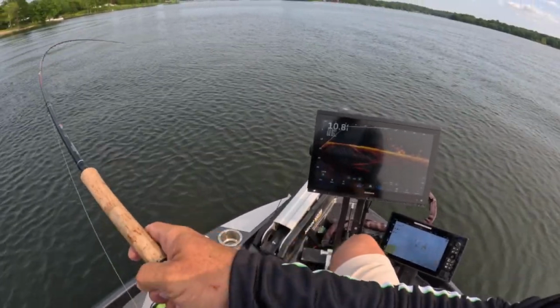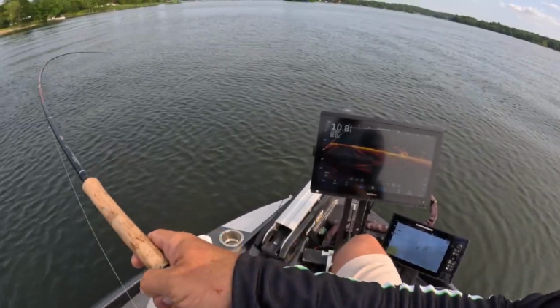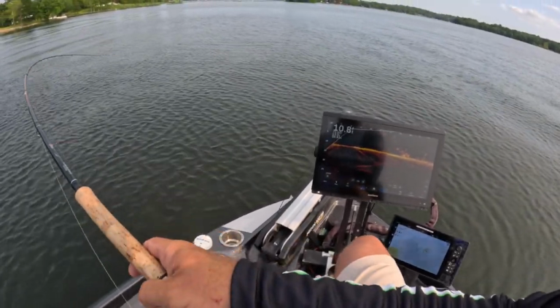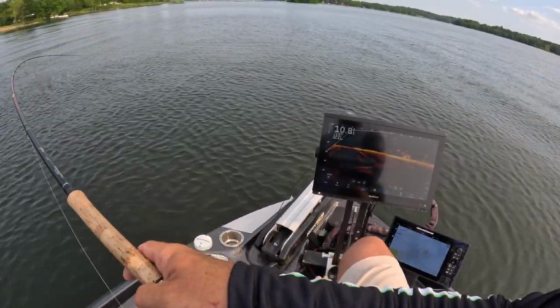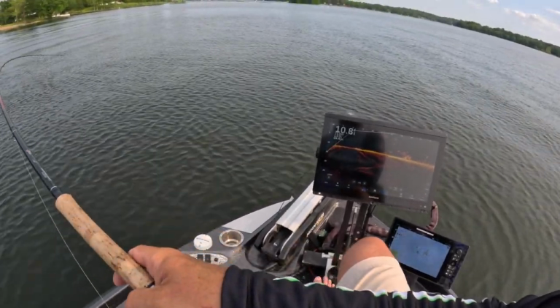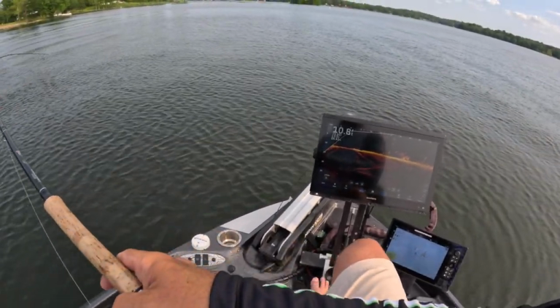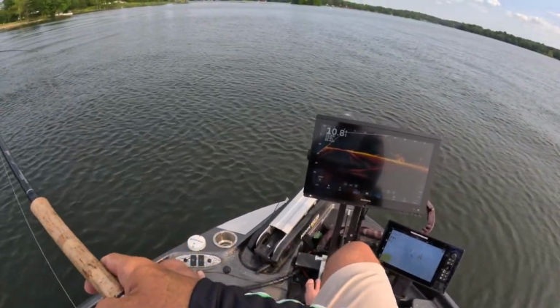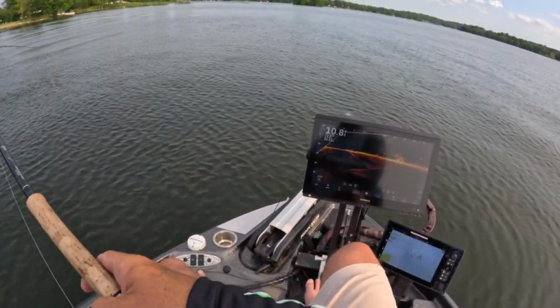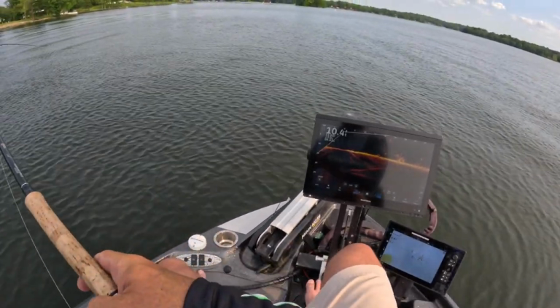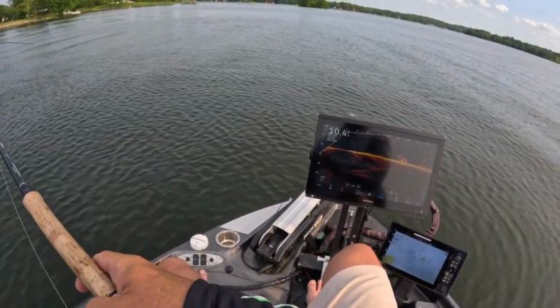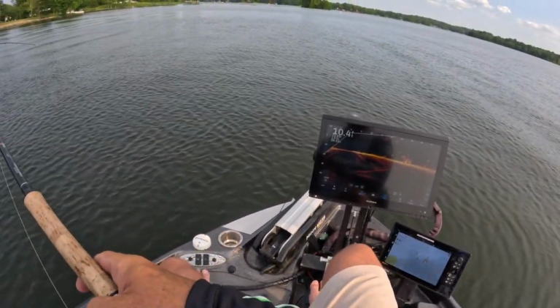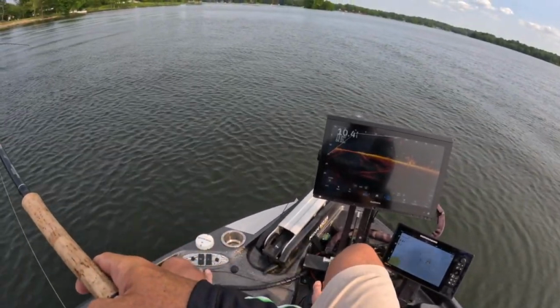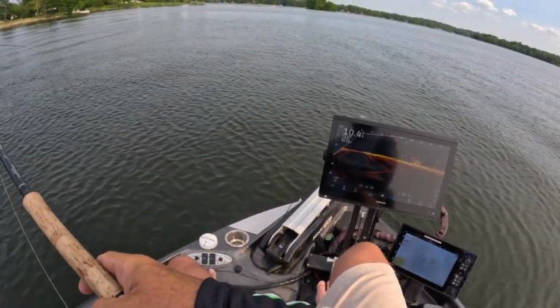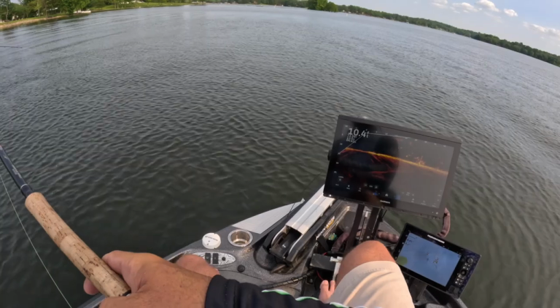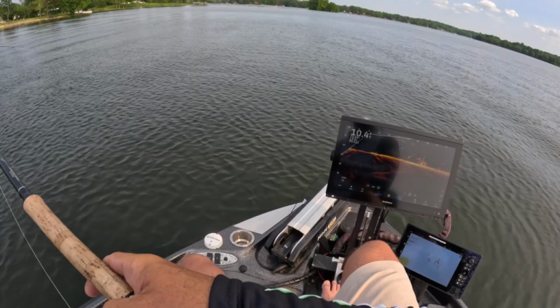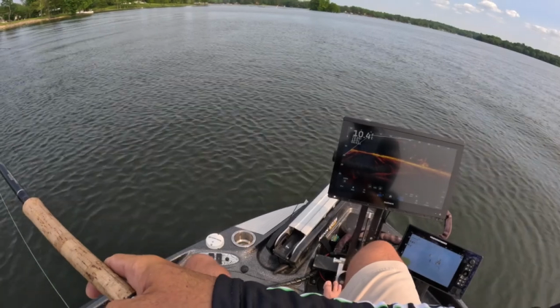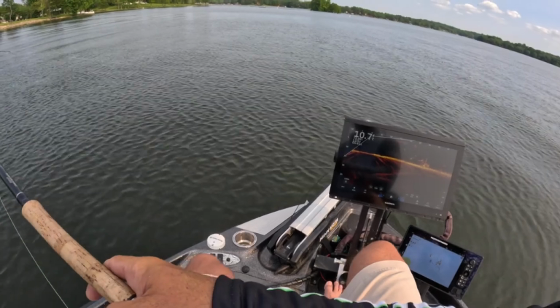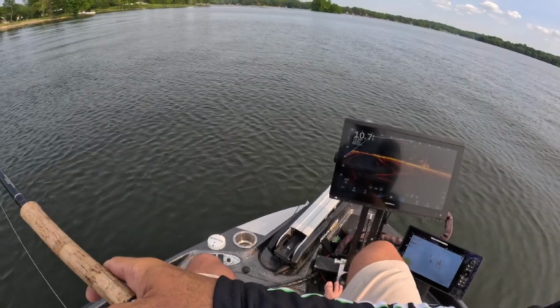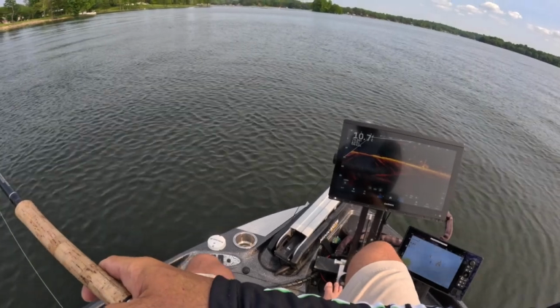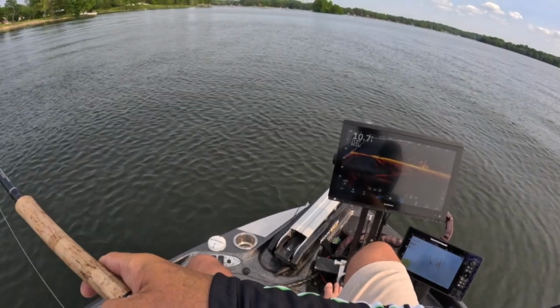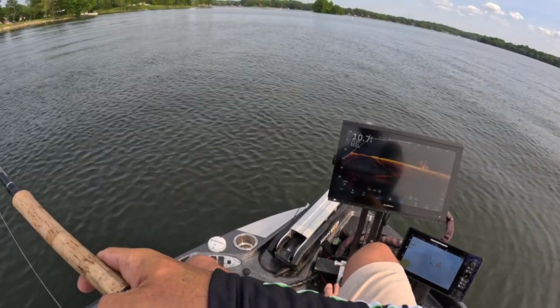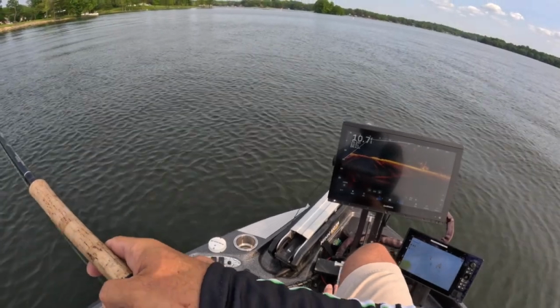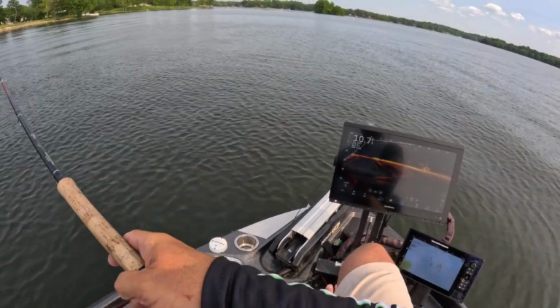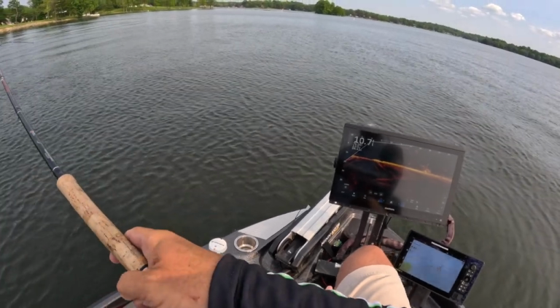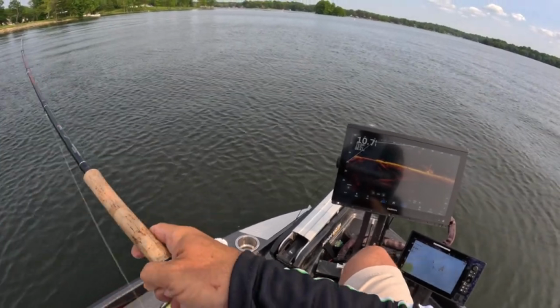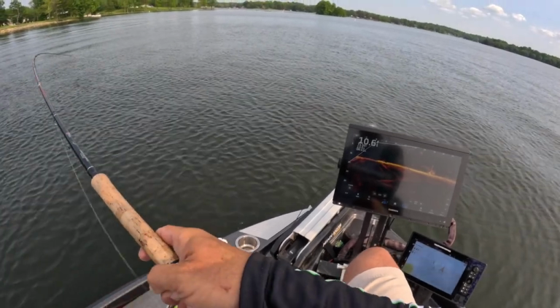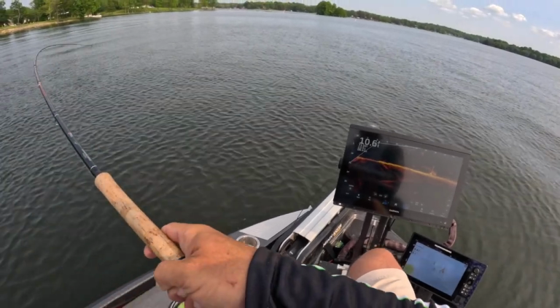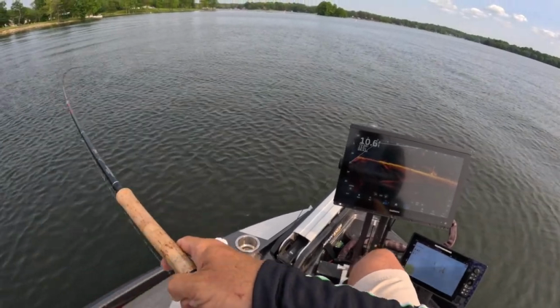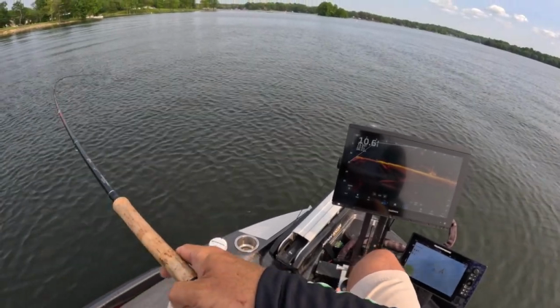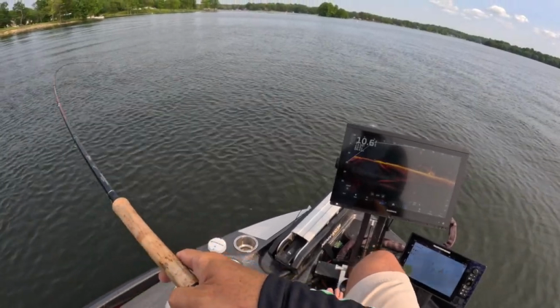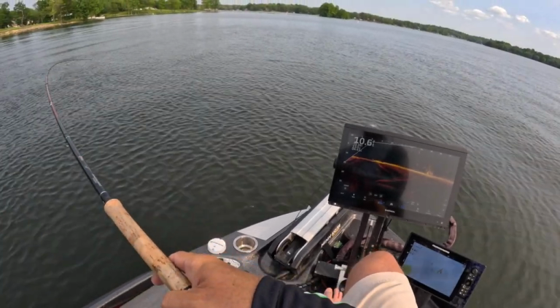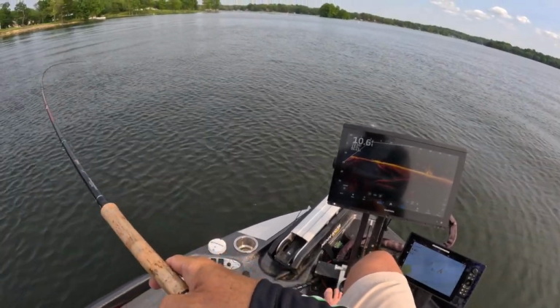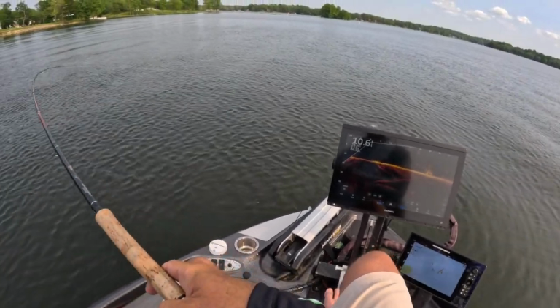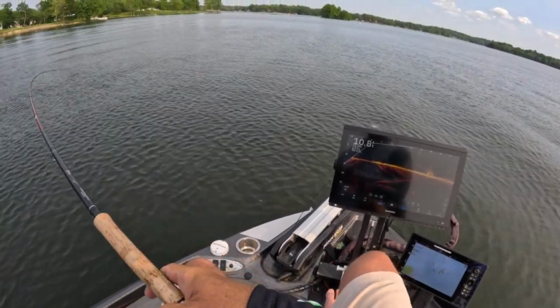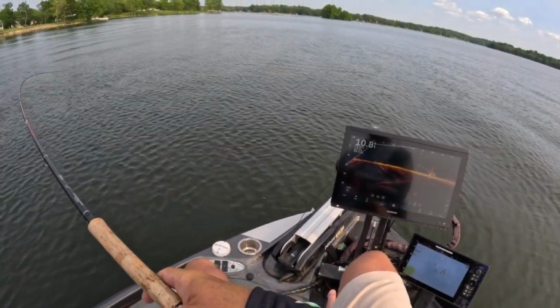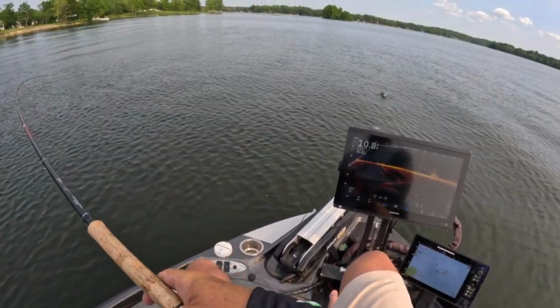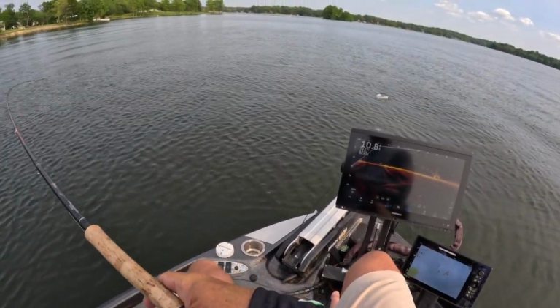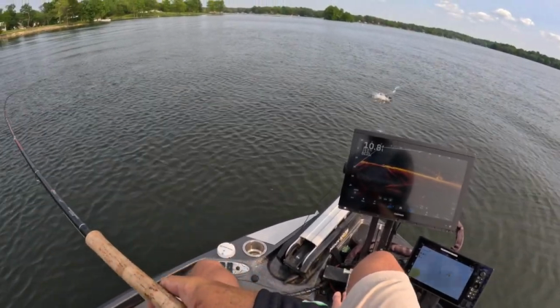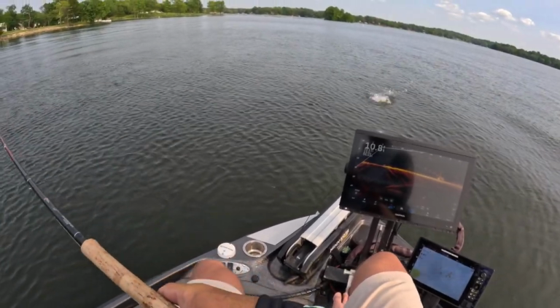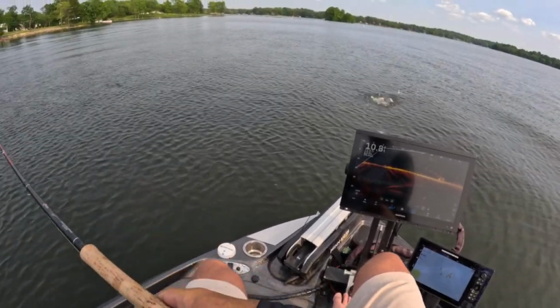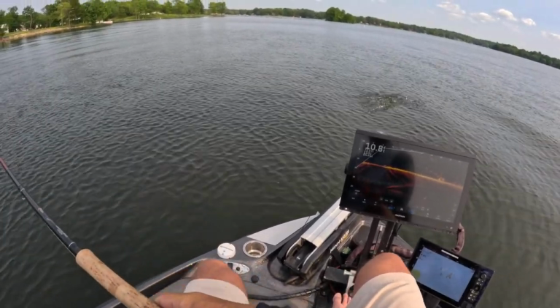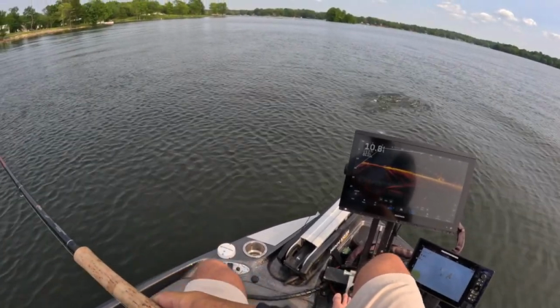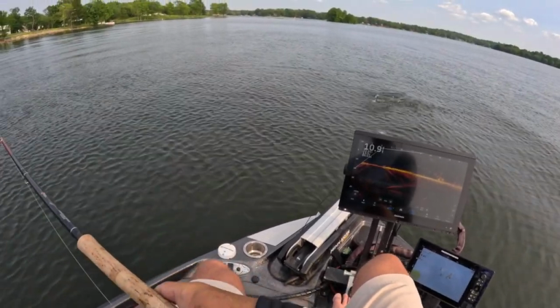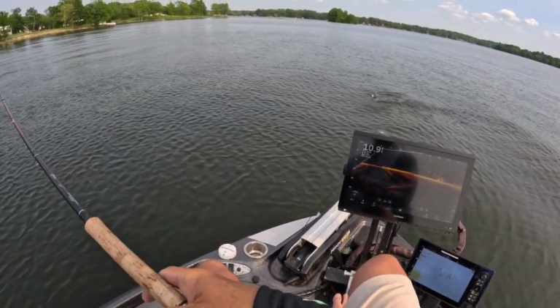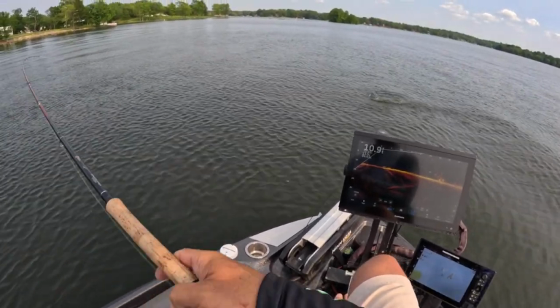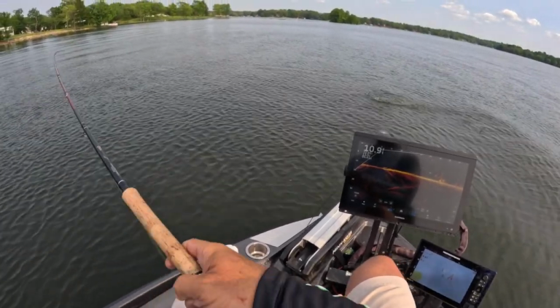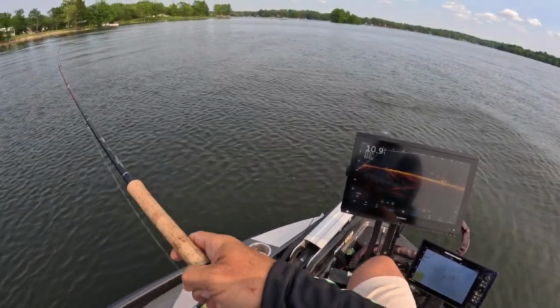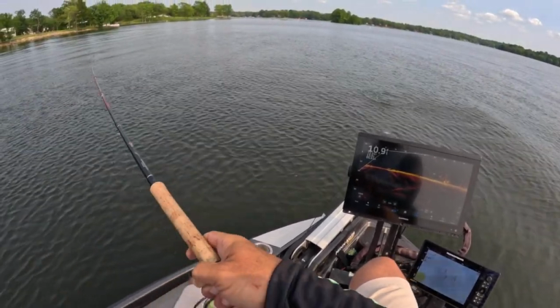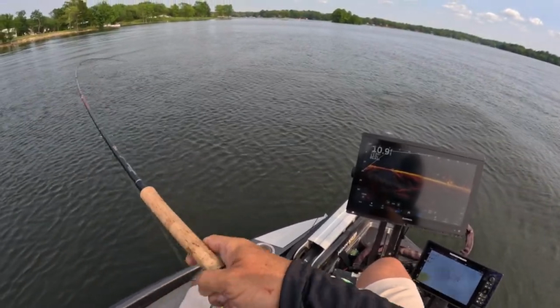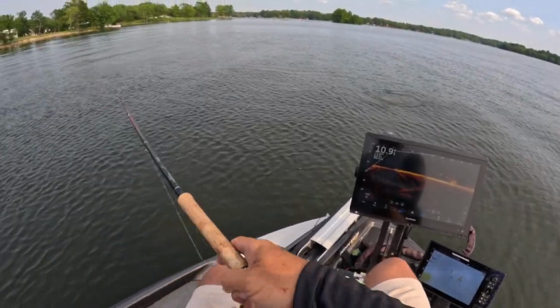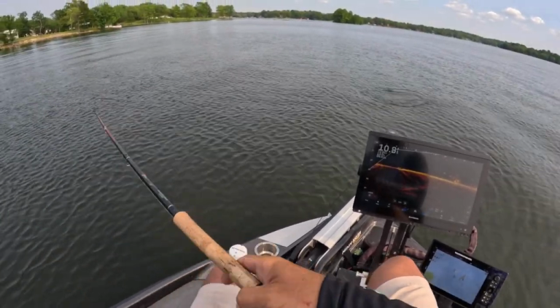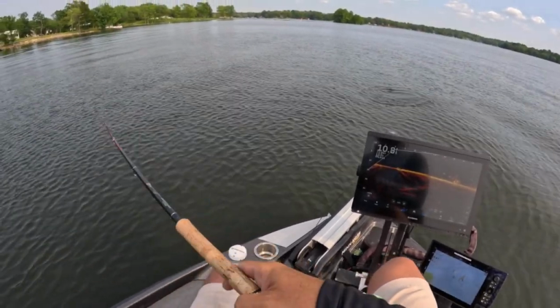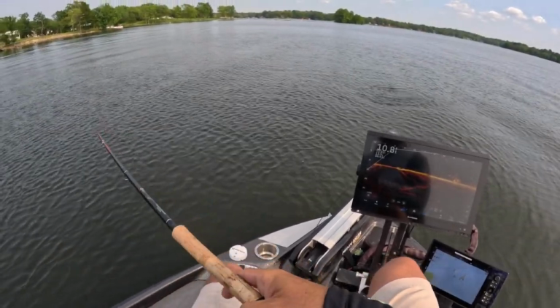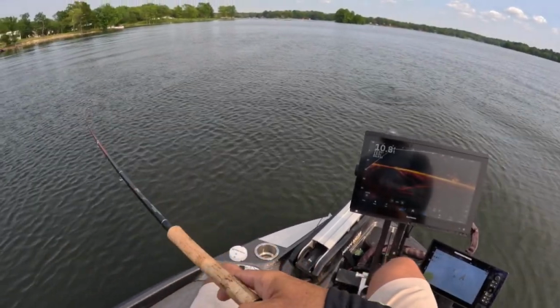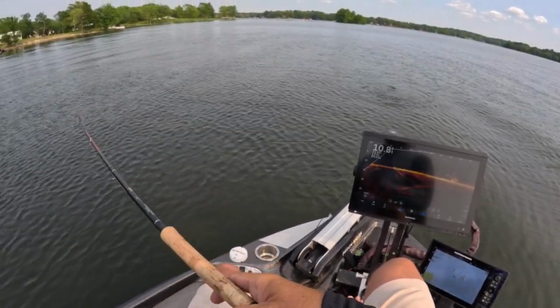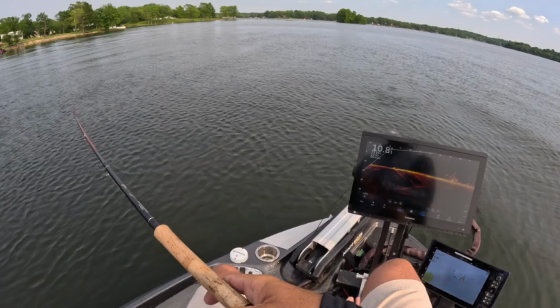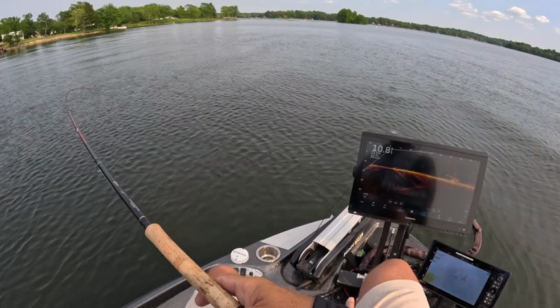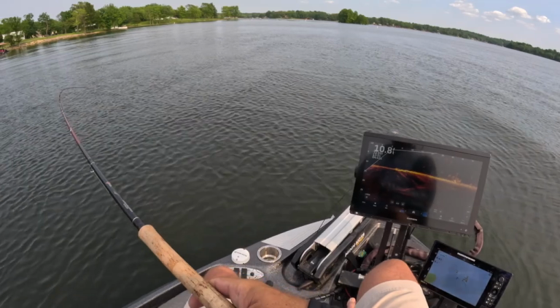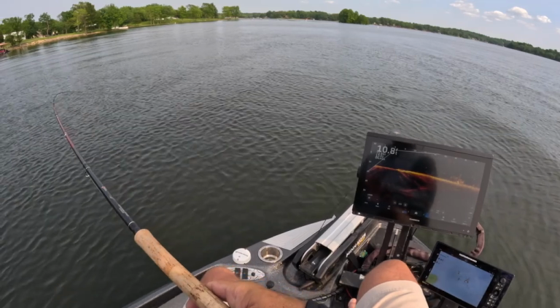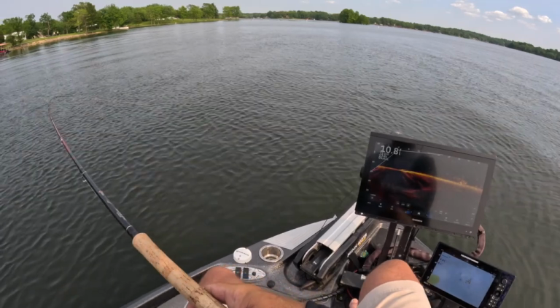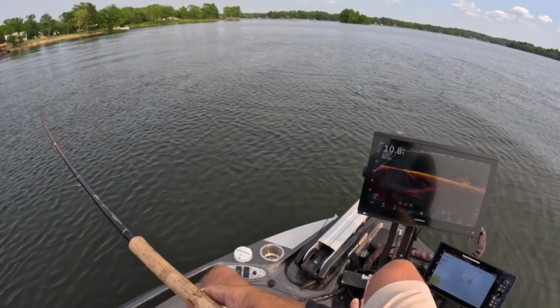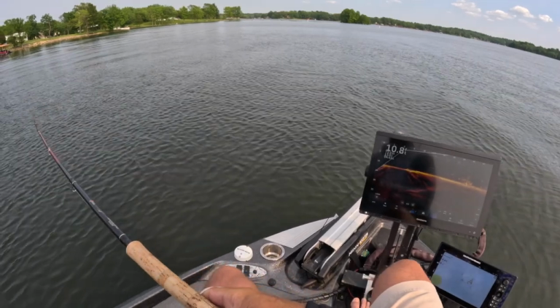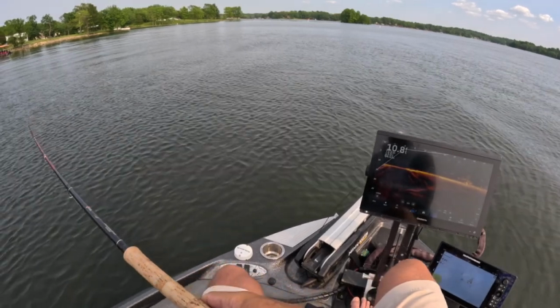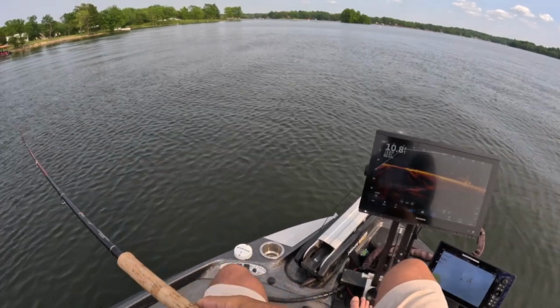There's our first fish of the day. Yeah. That's Bait Pop going to work for me.